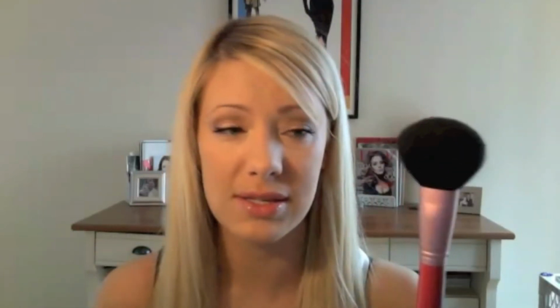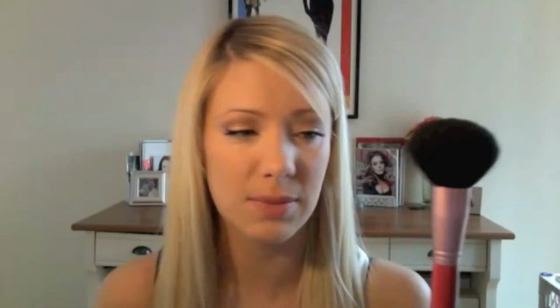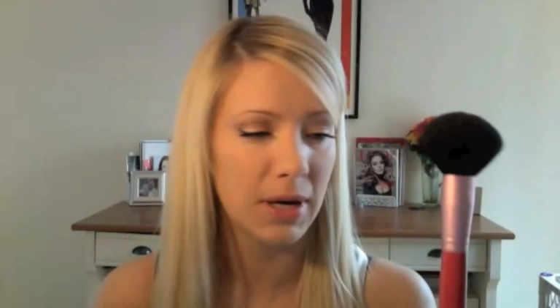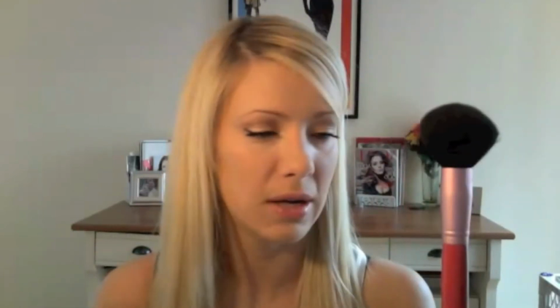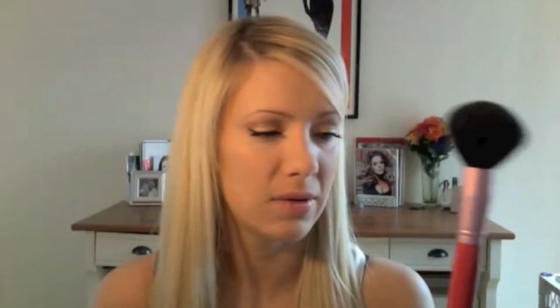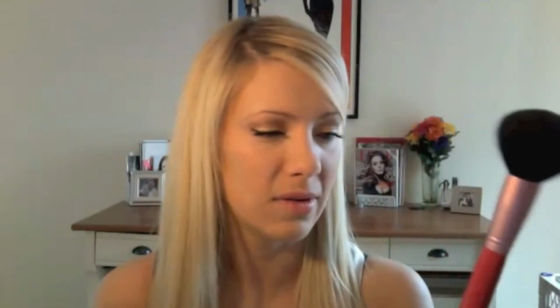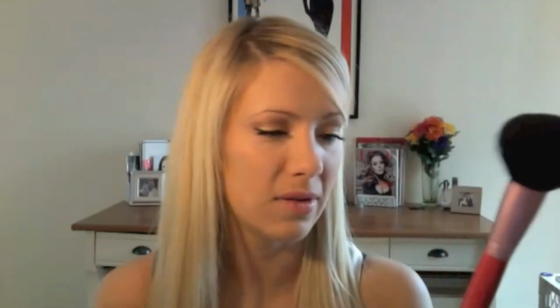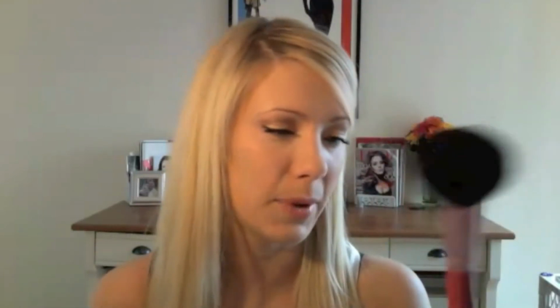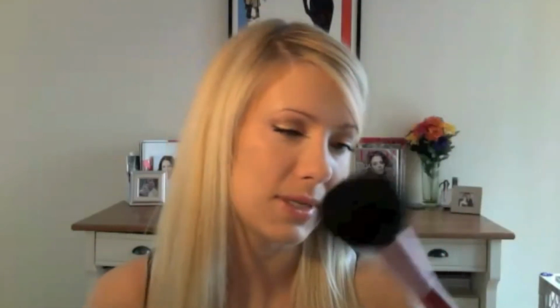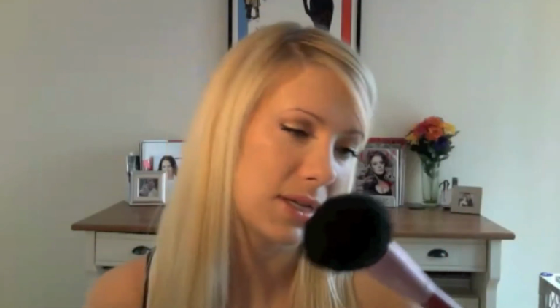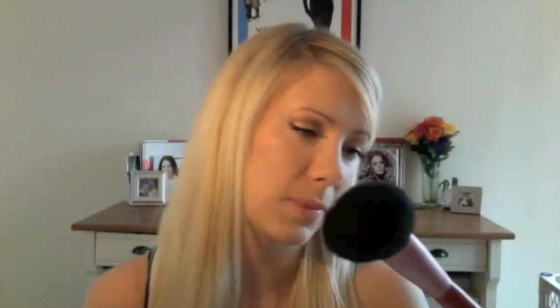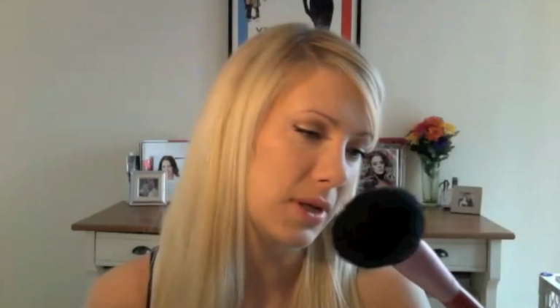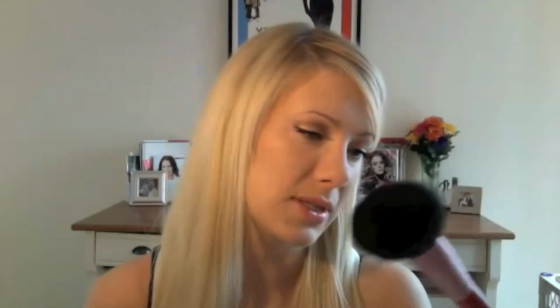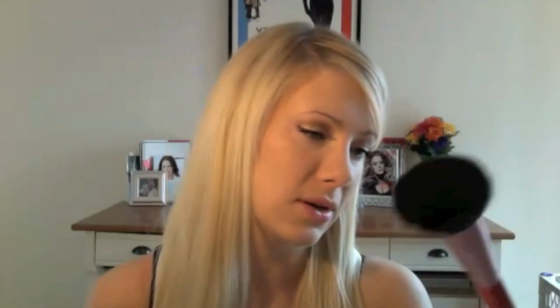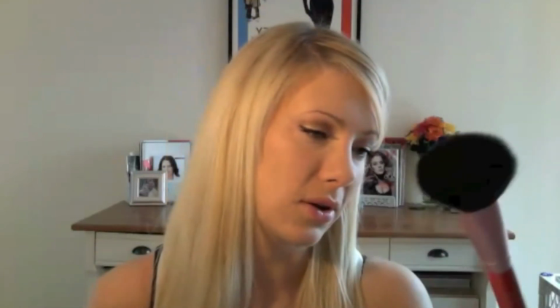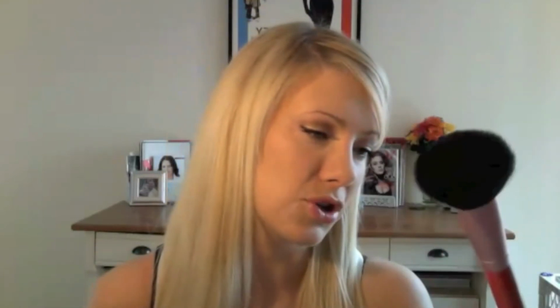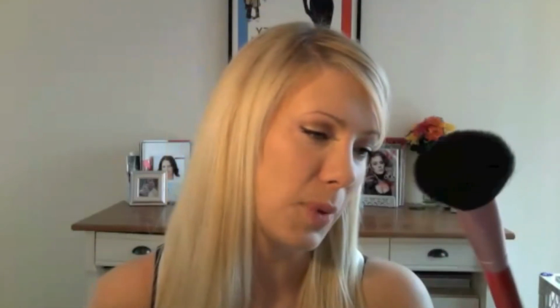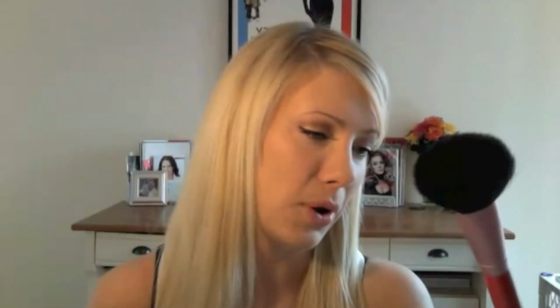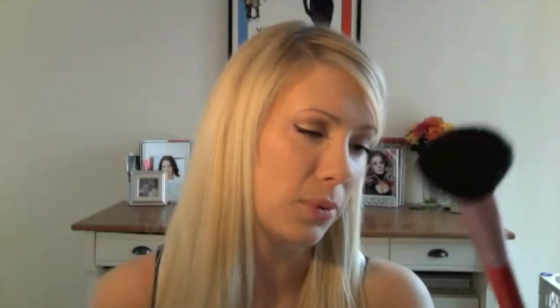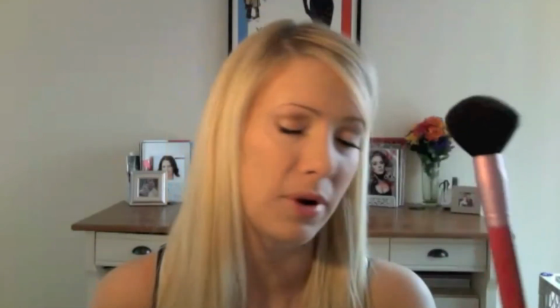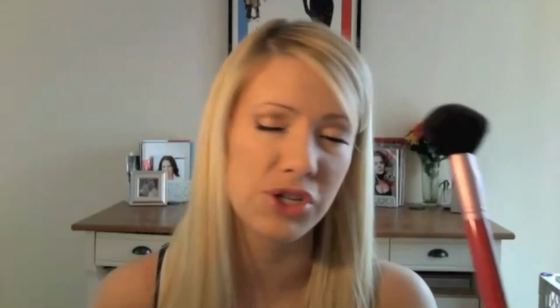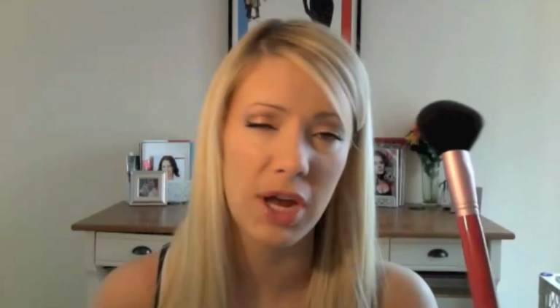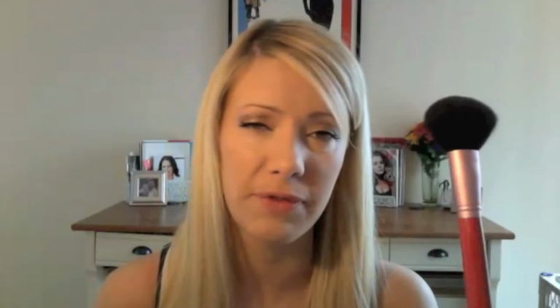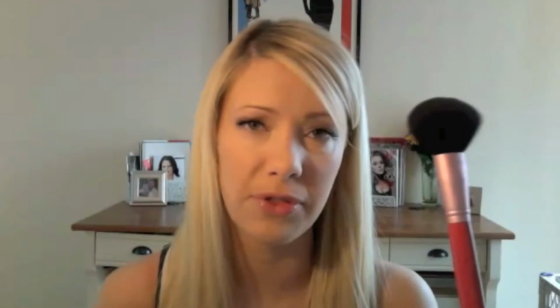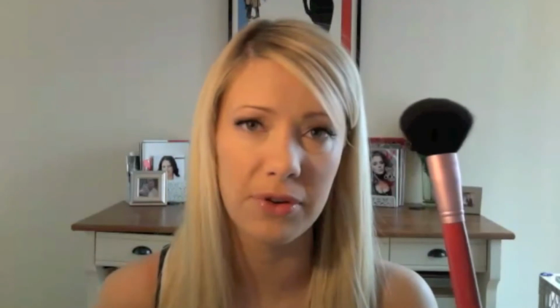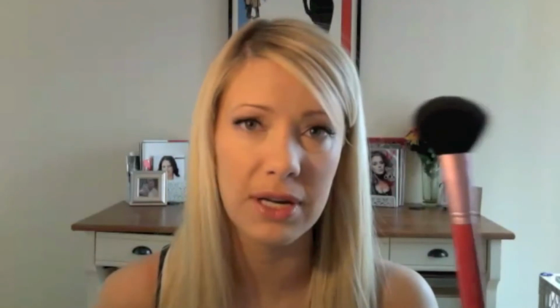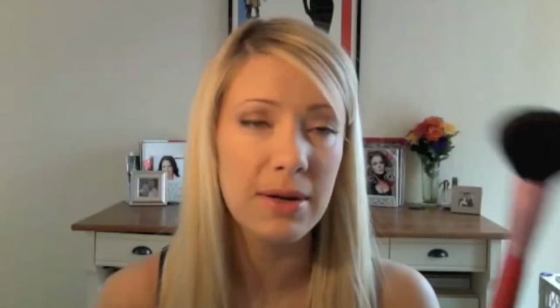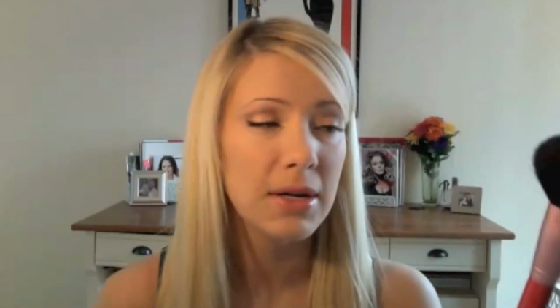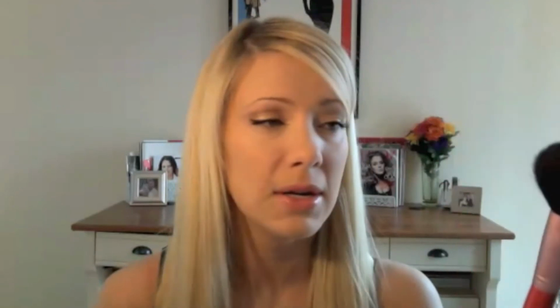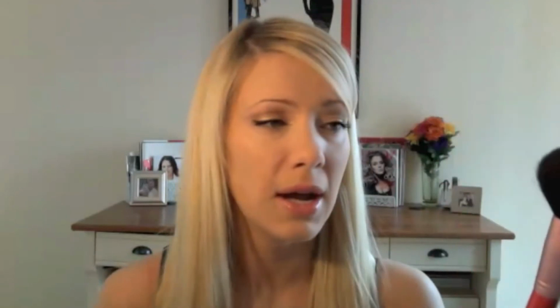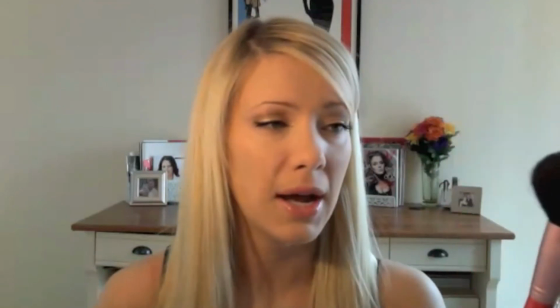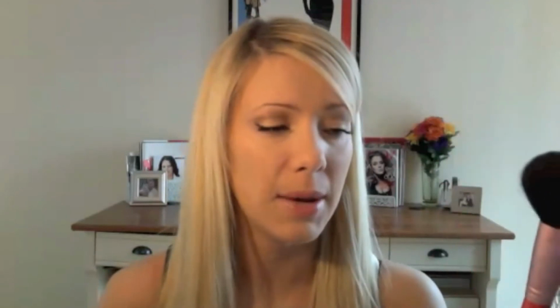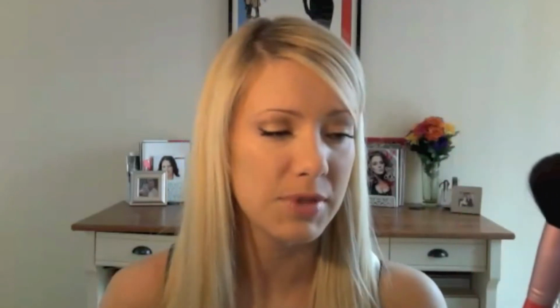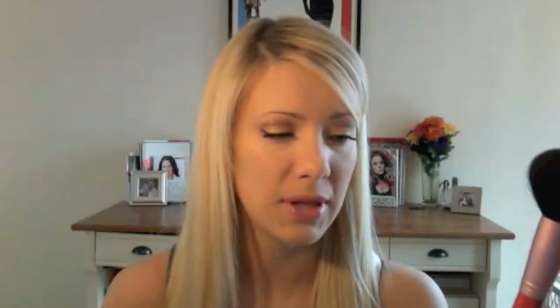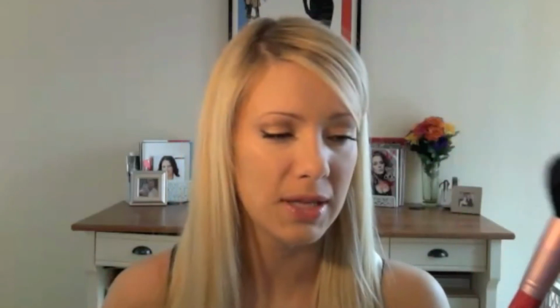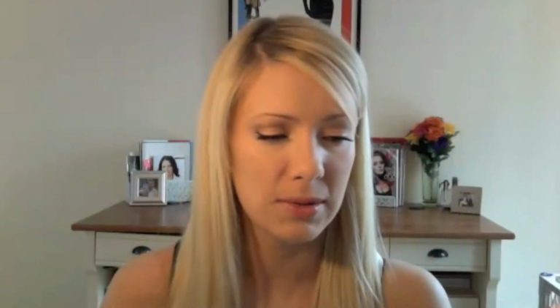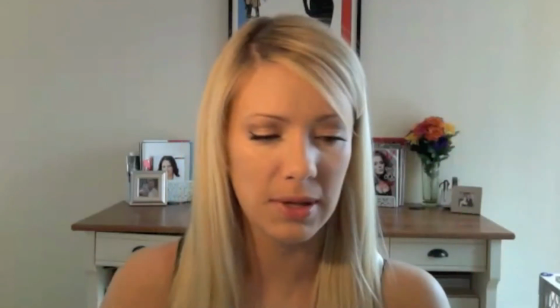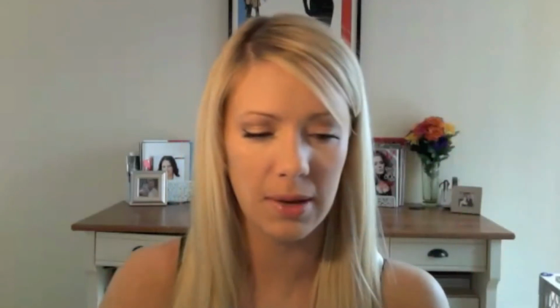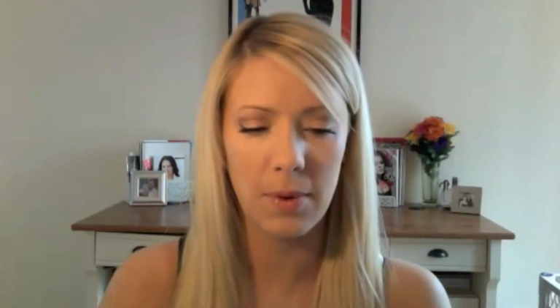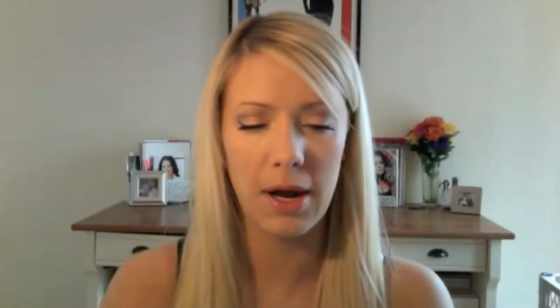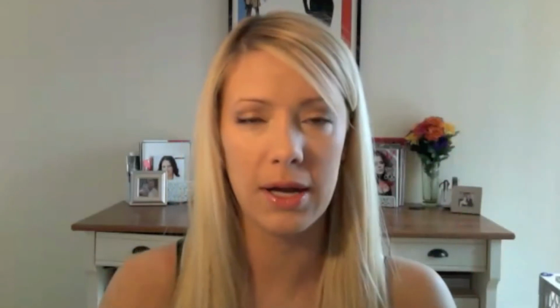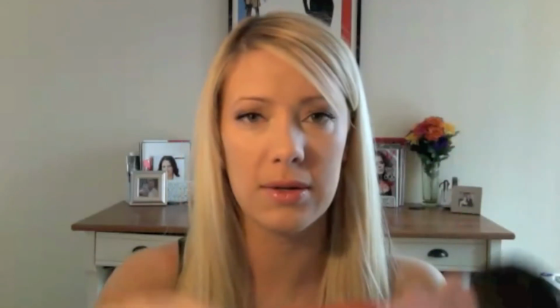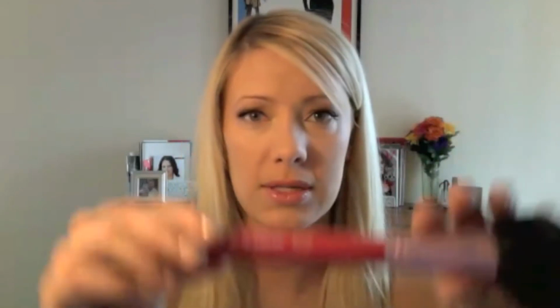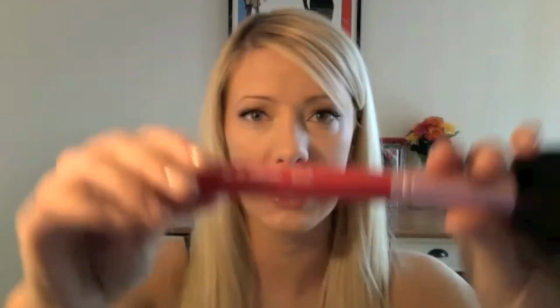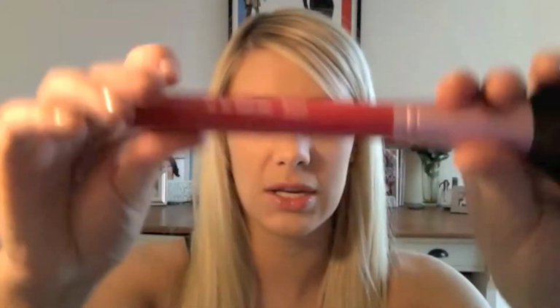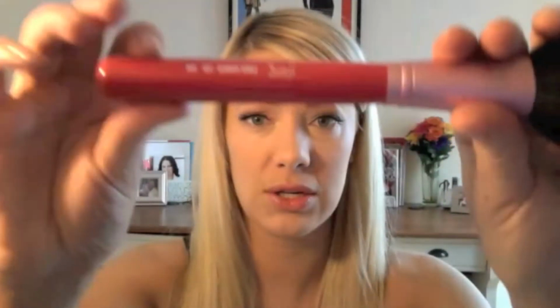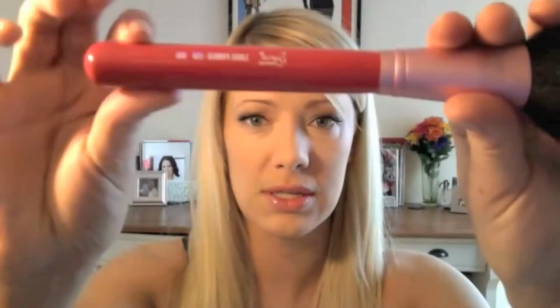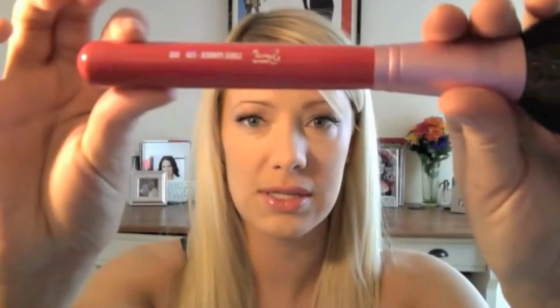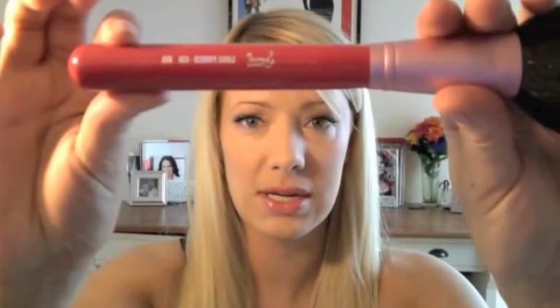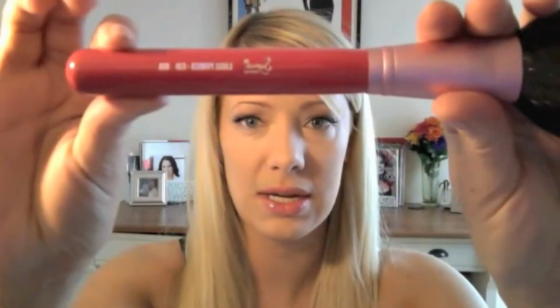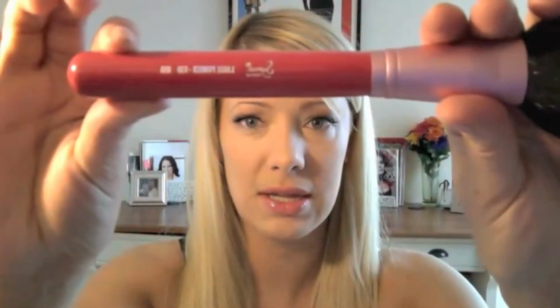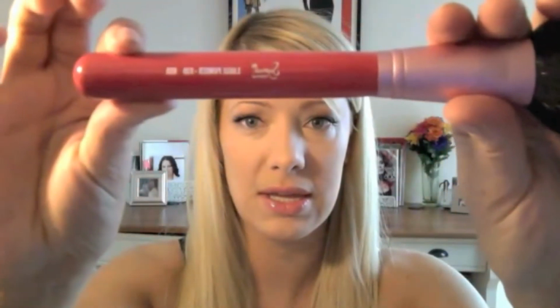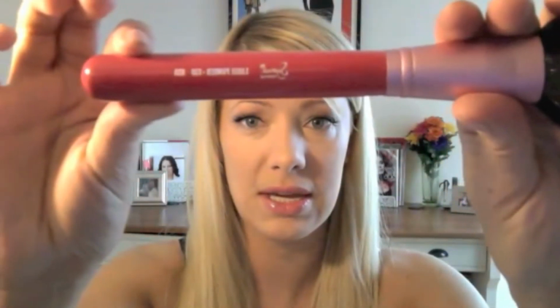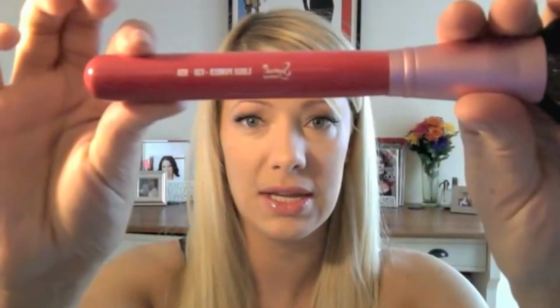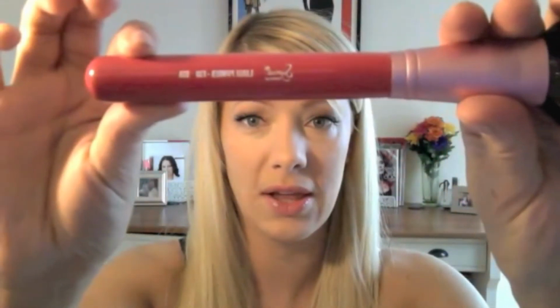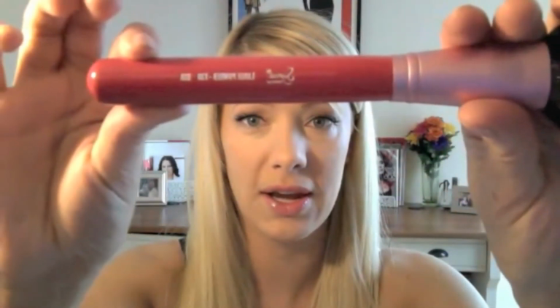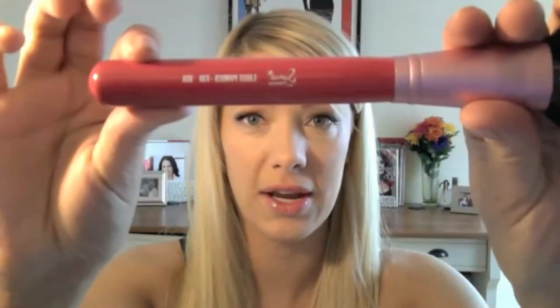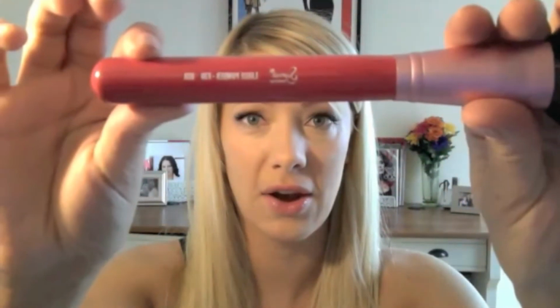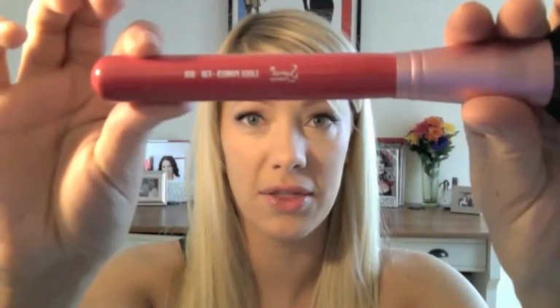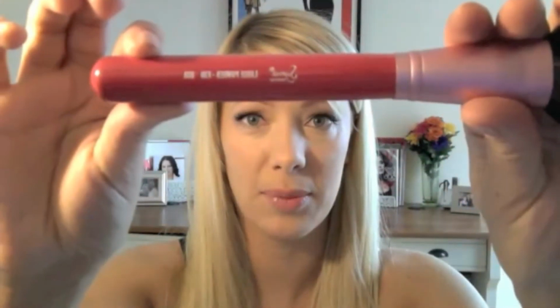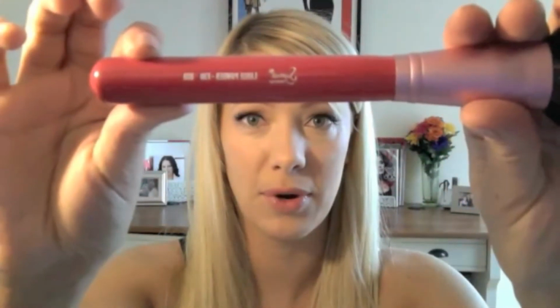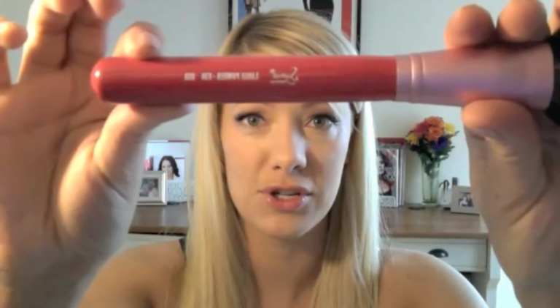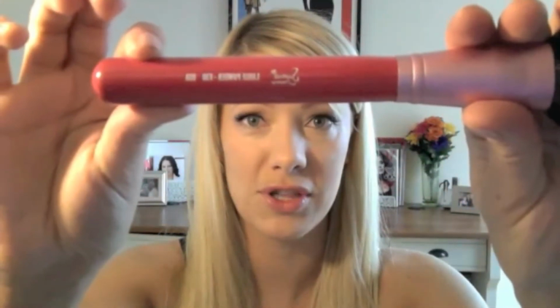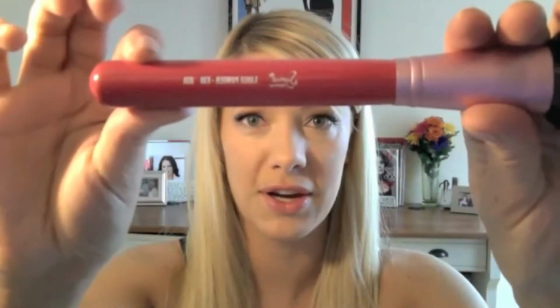What I use is a big brush like this. This is by Sigma — it's their large powder brush, the F30. That's what I use.